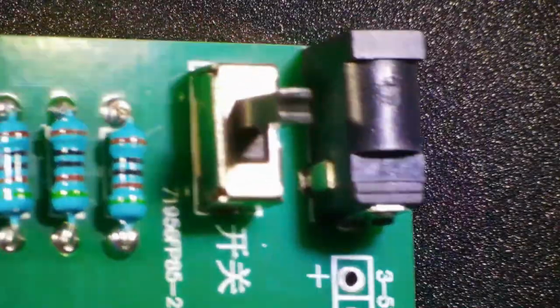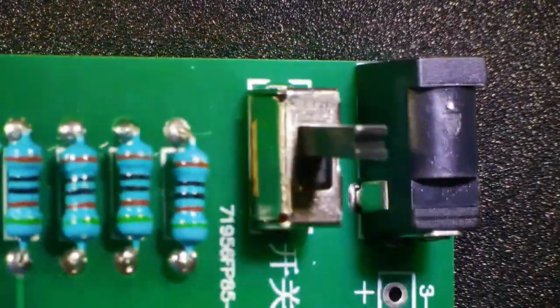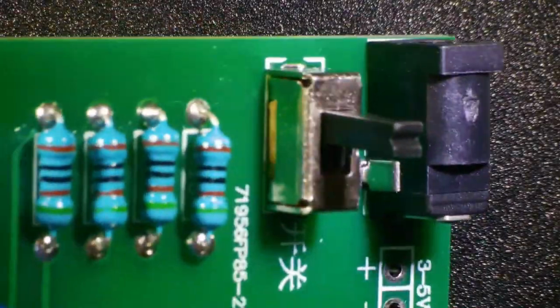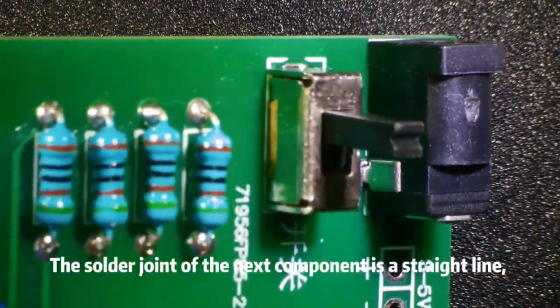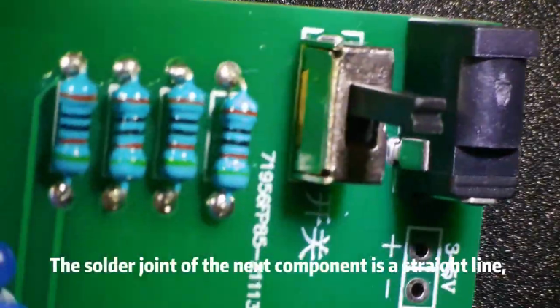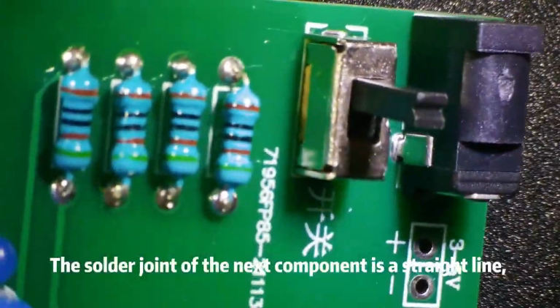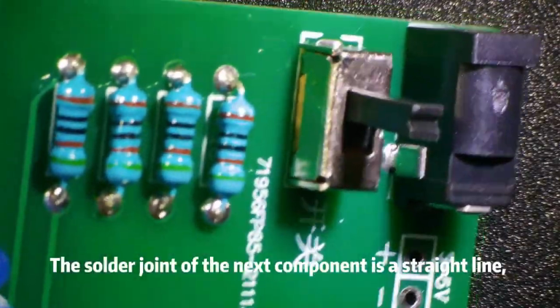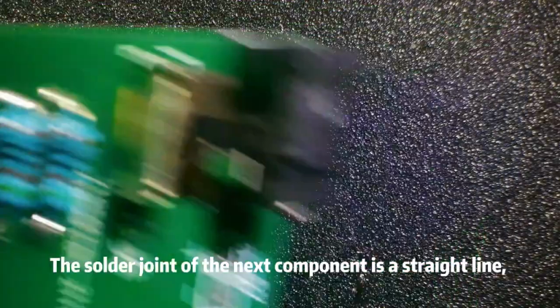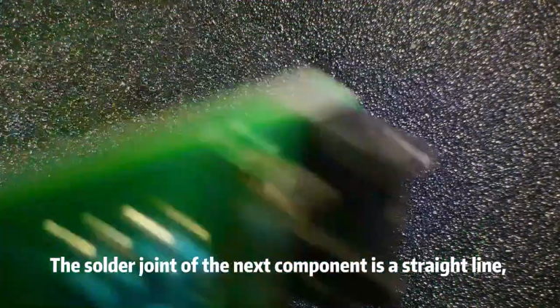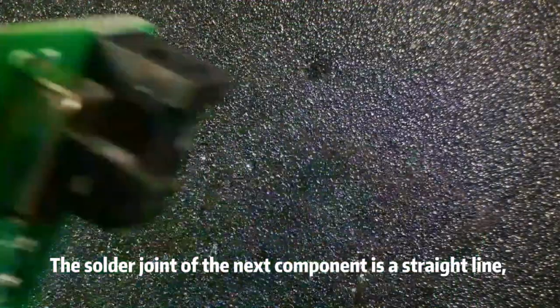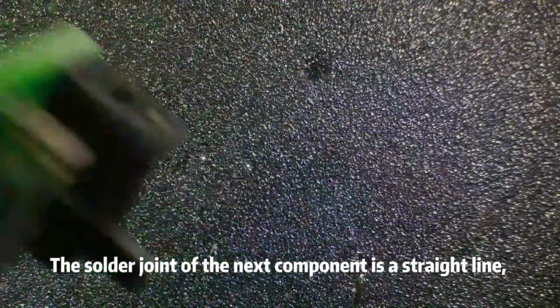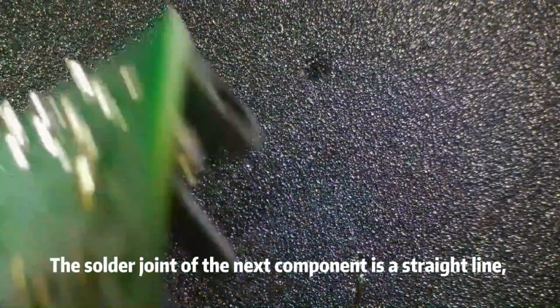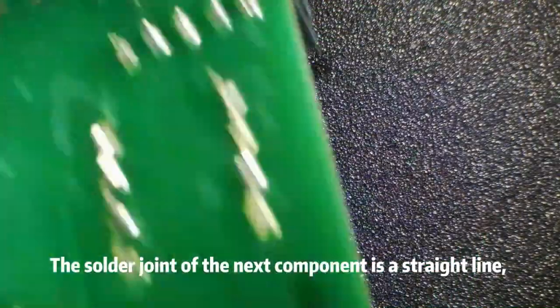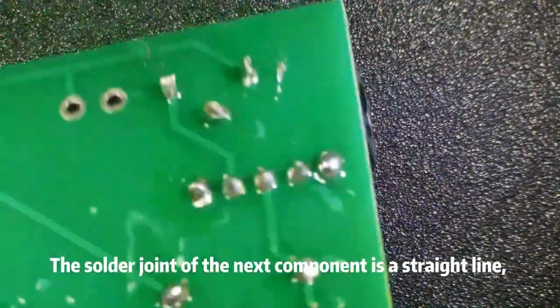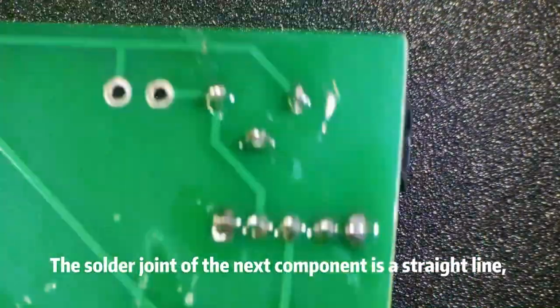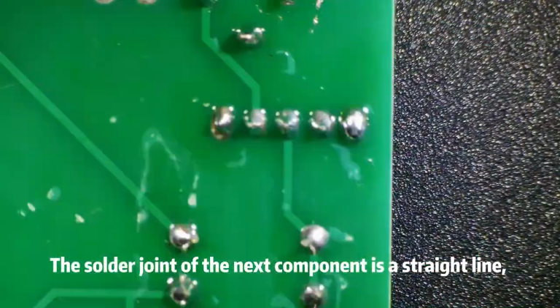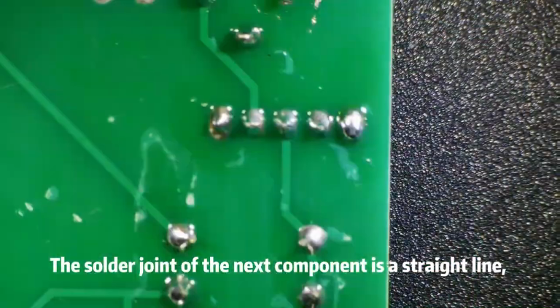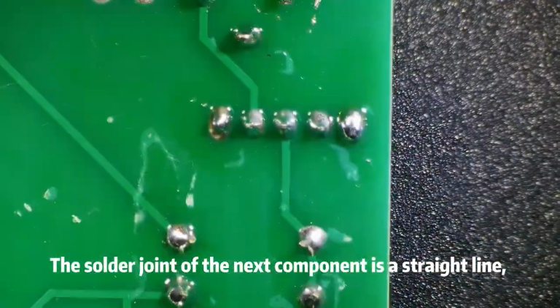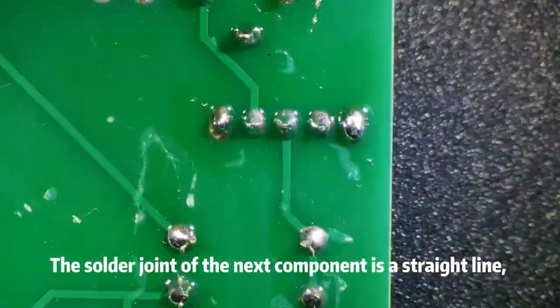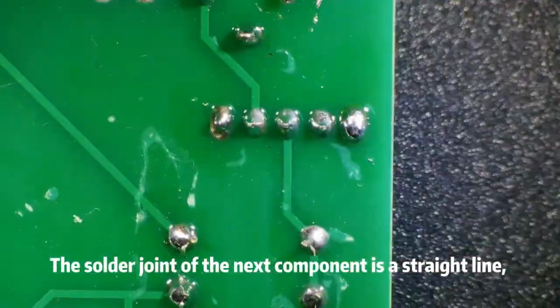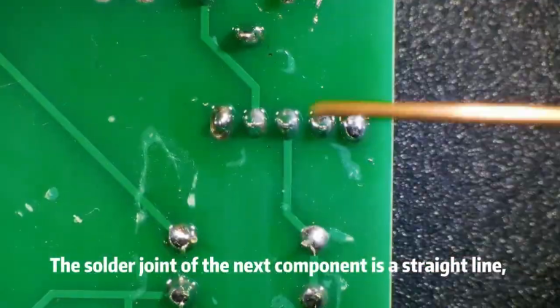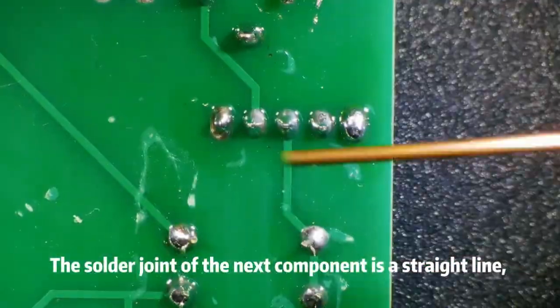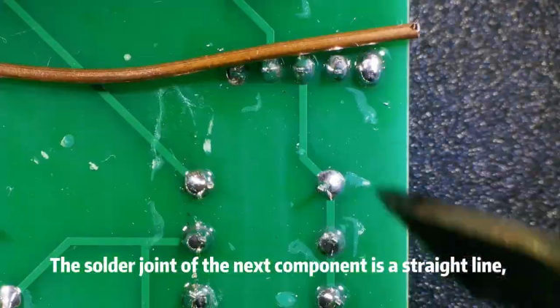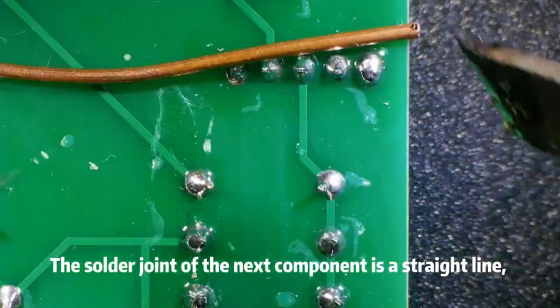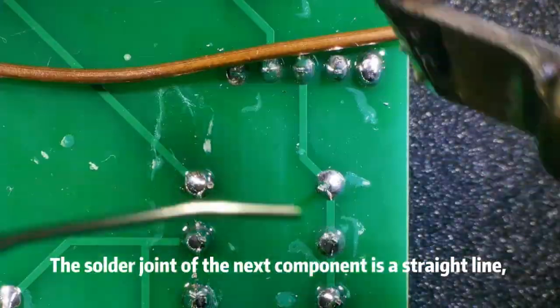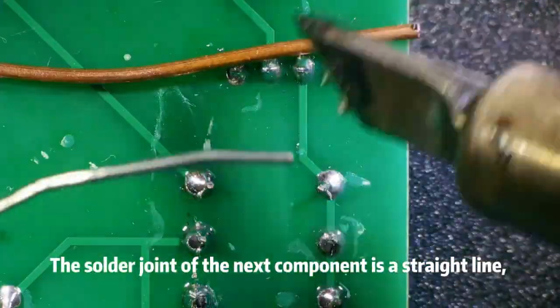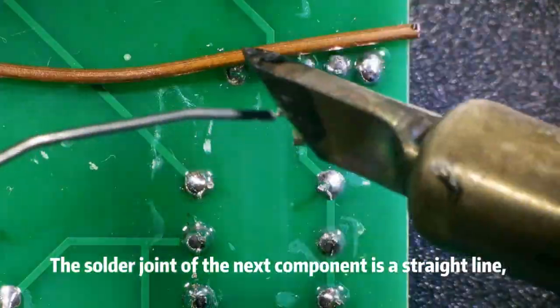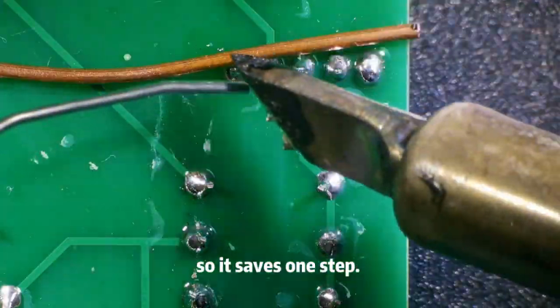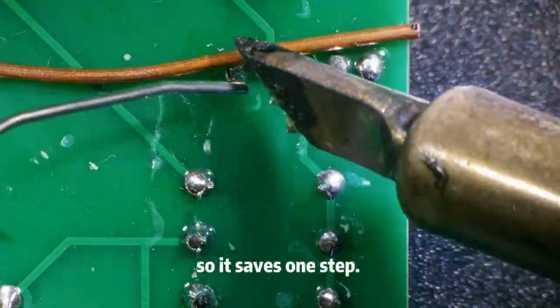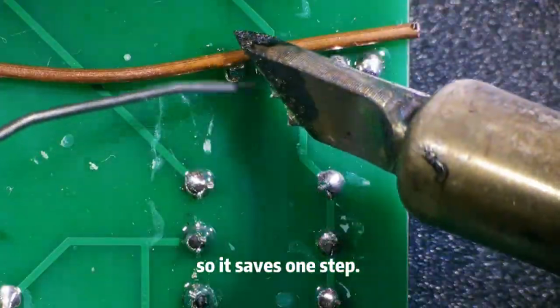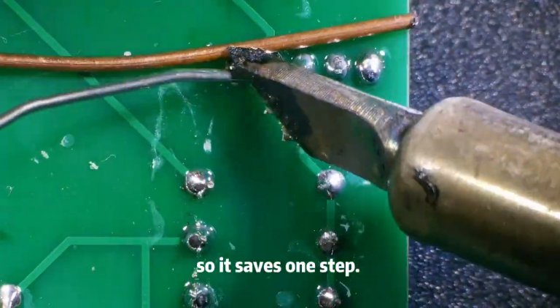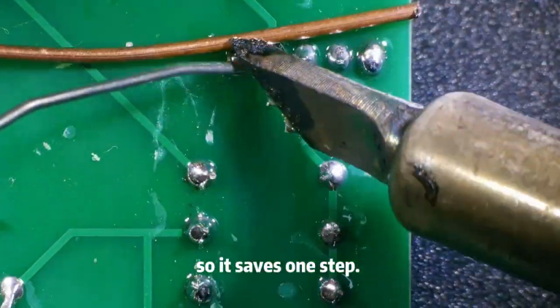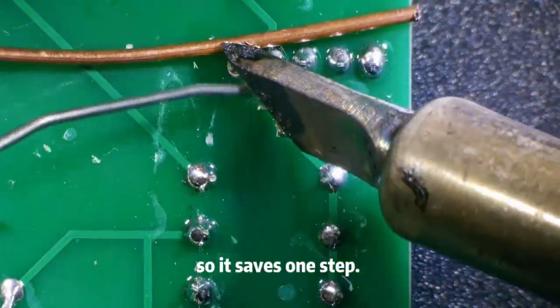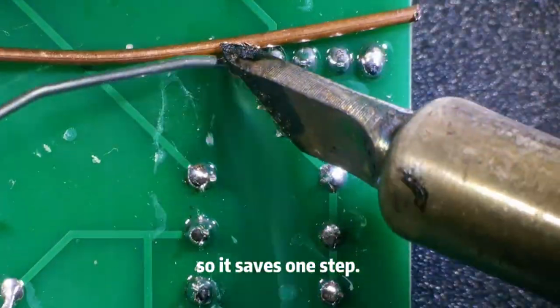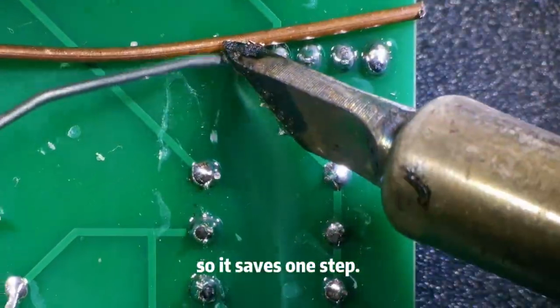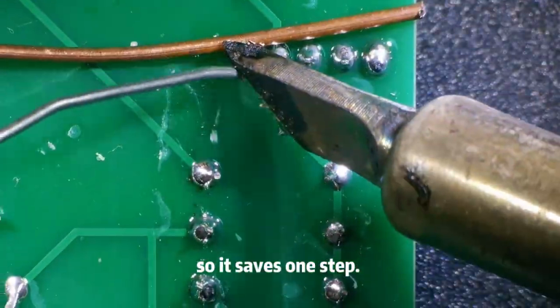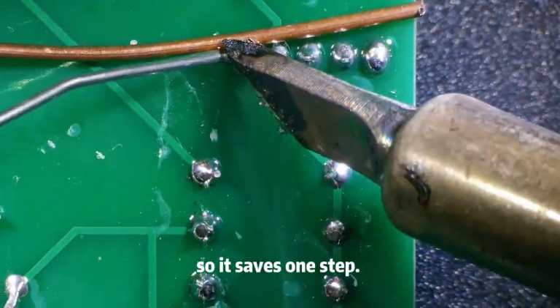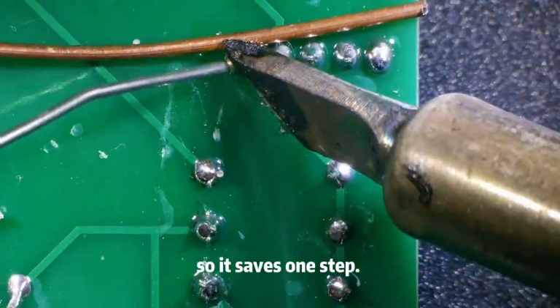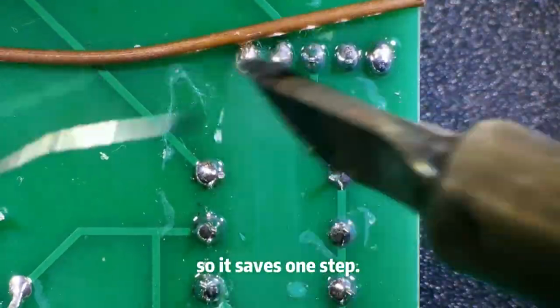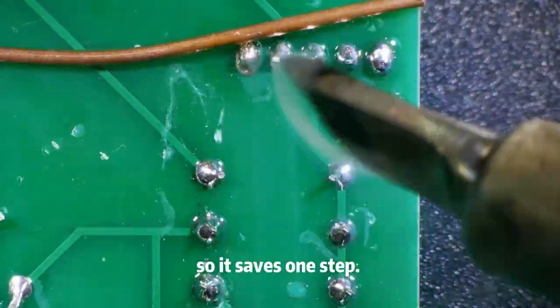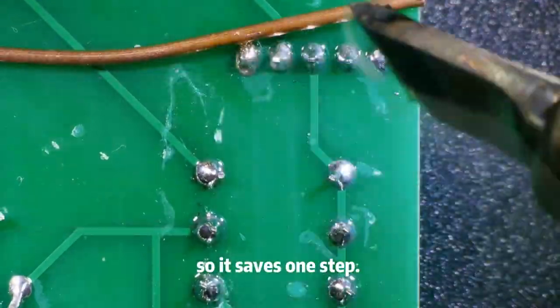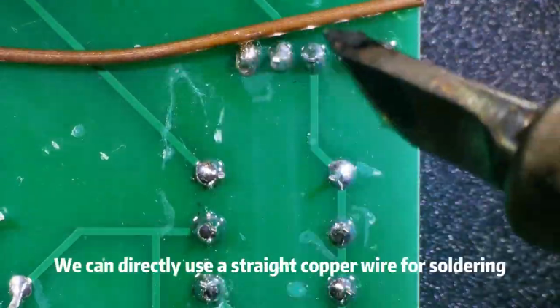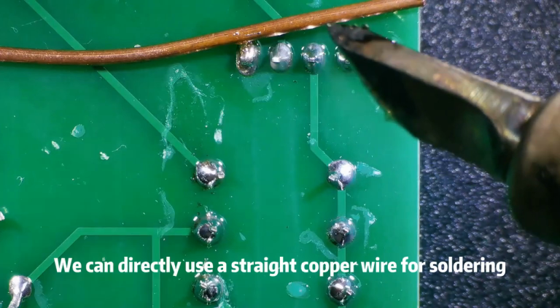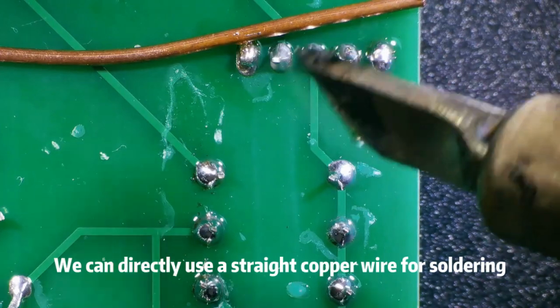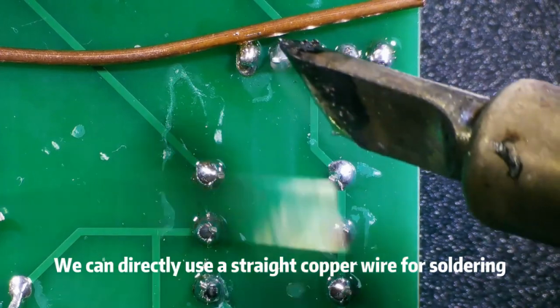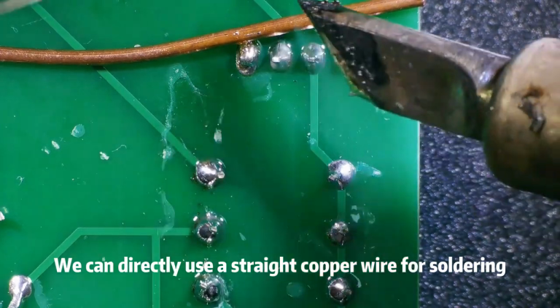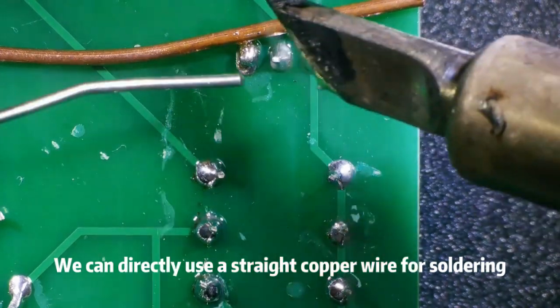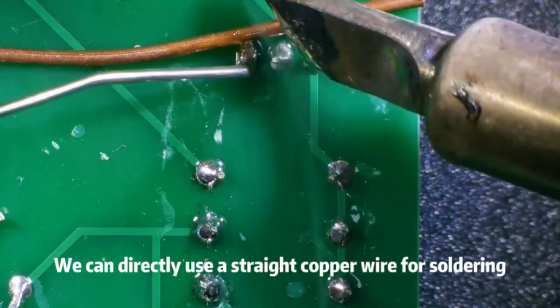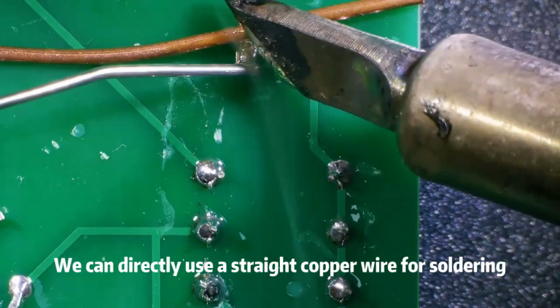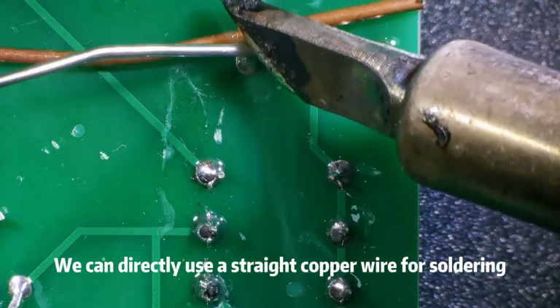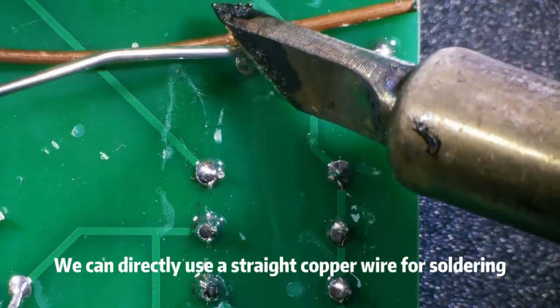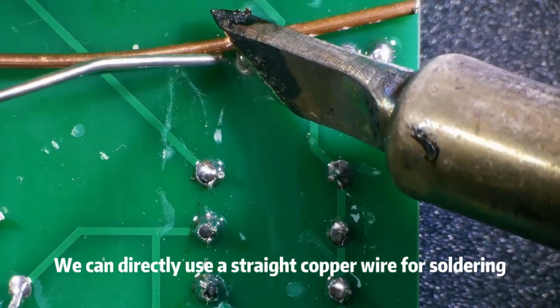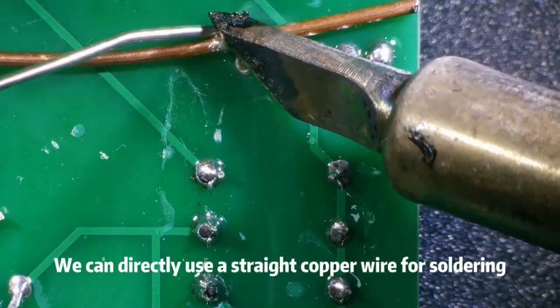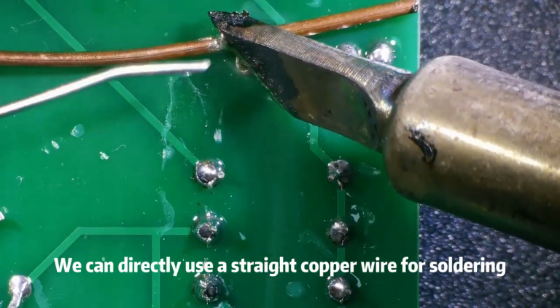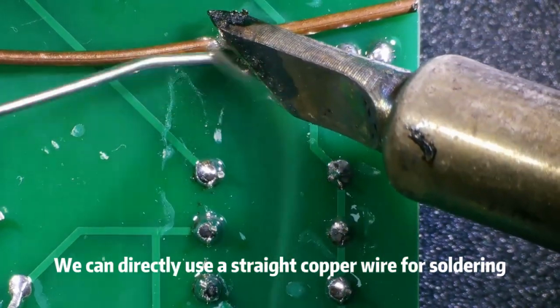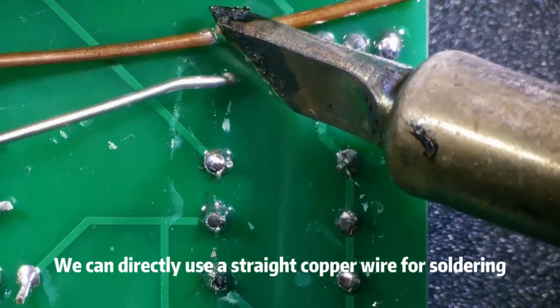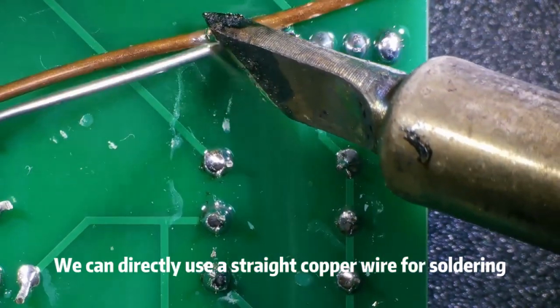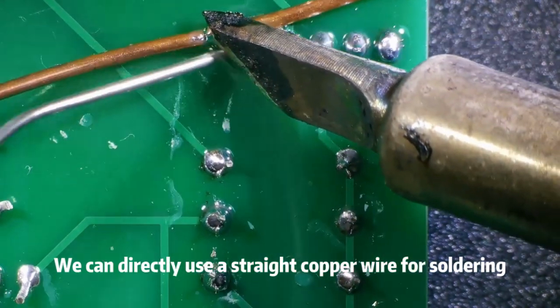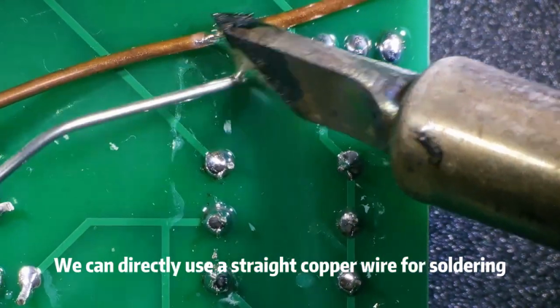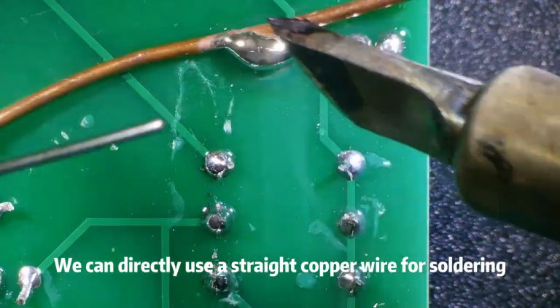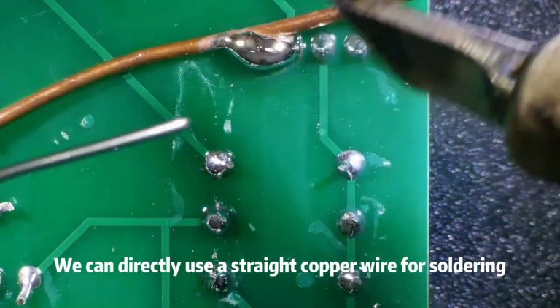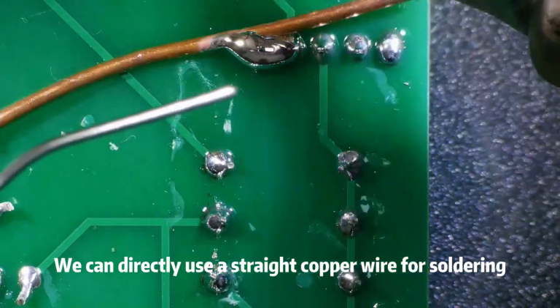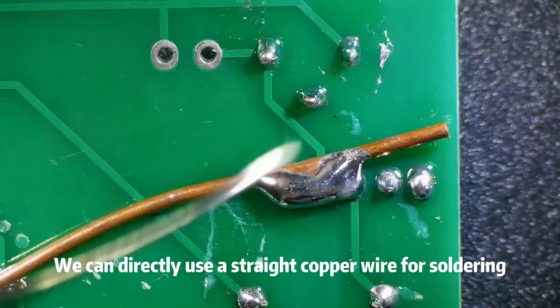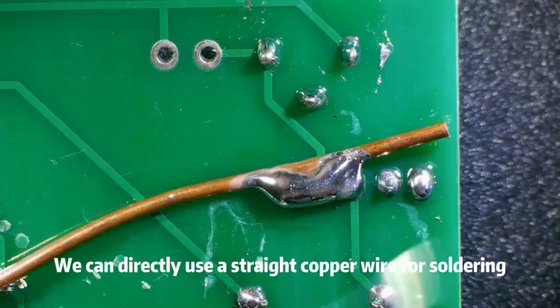The solder joint of the next component is a straight line, so it saves one step. We can directly use a straight copper wire for soldering.